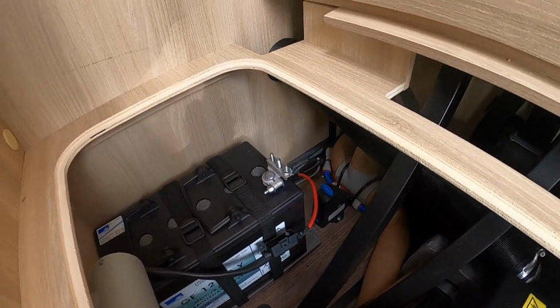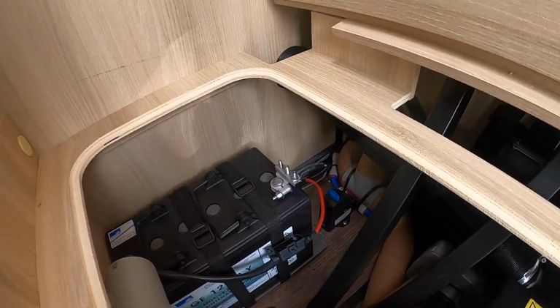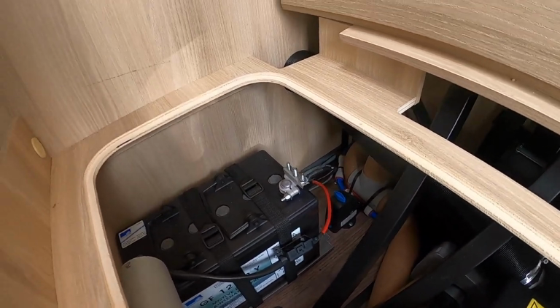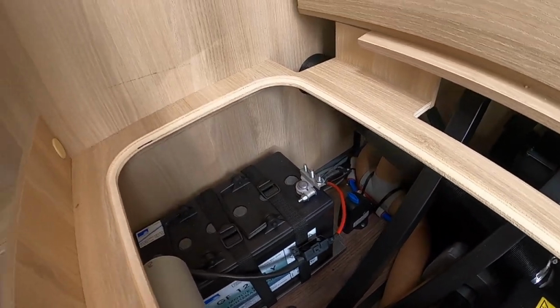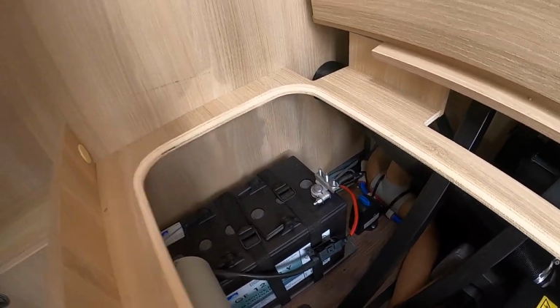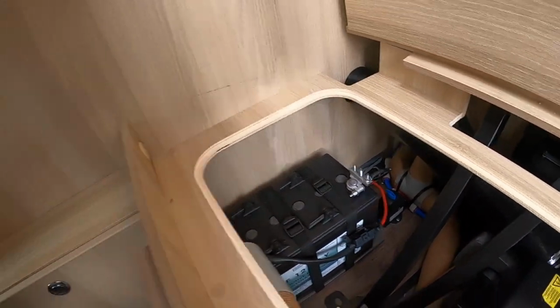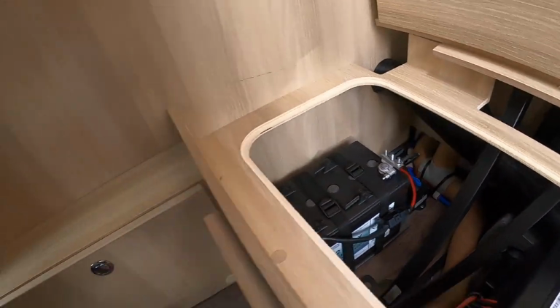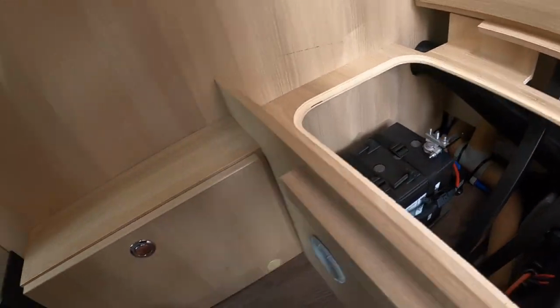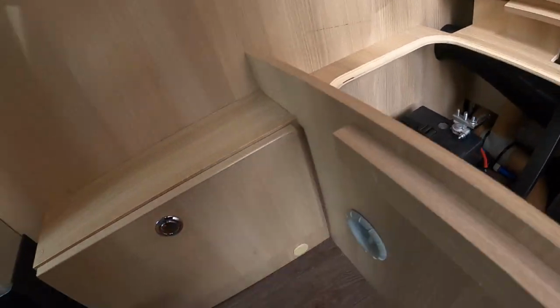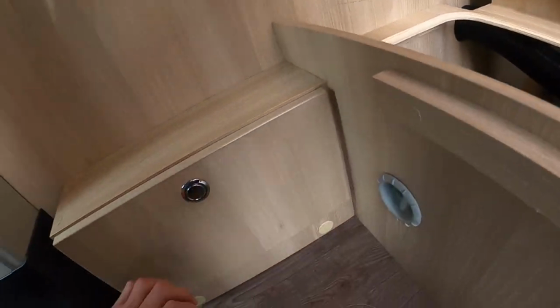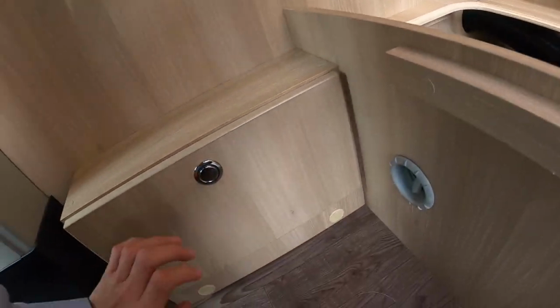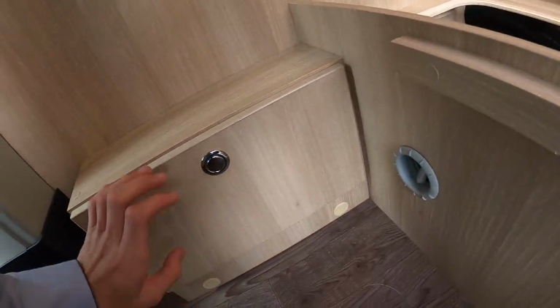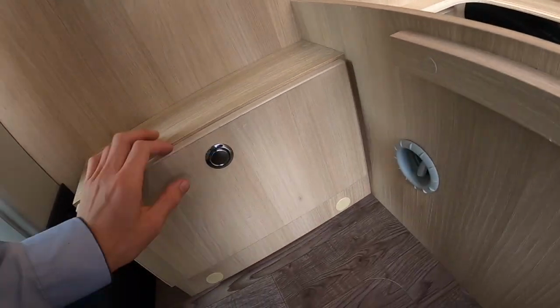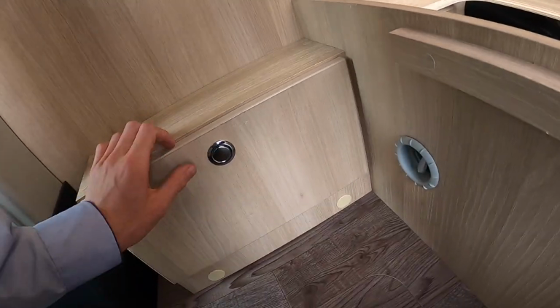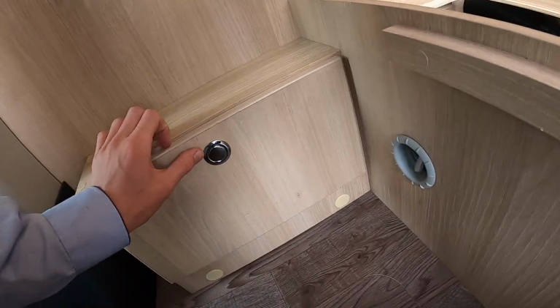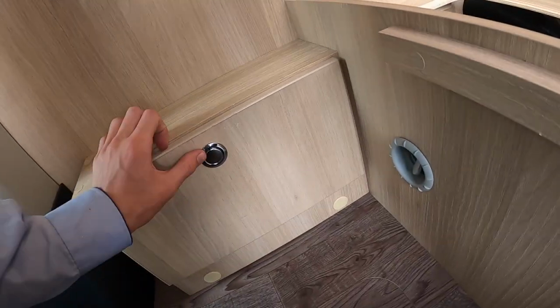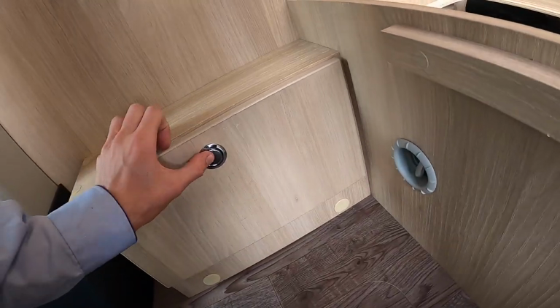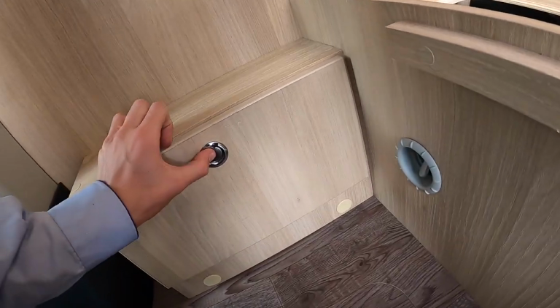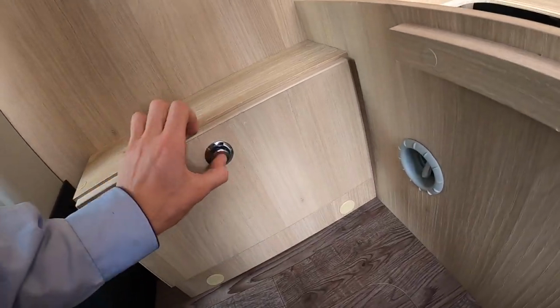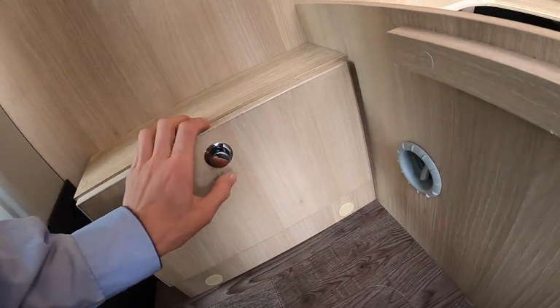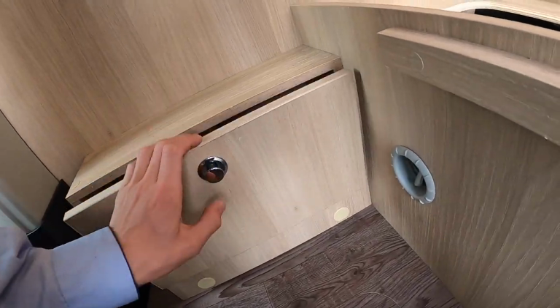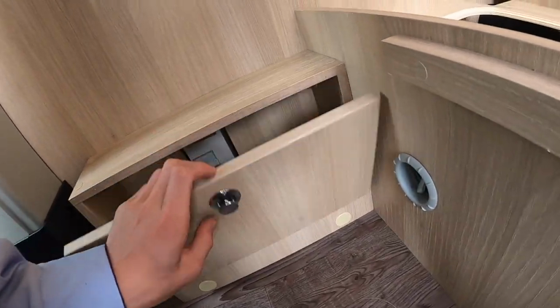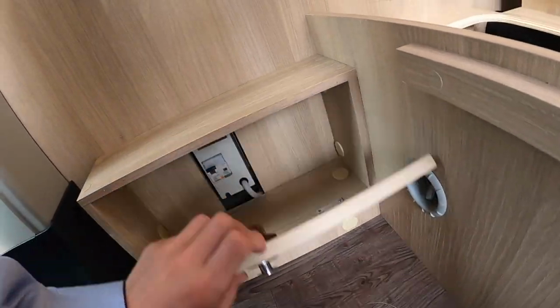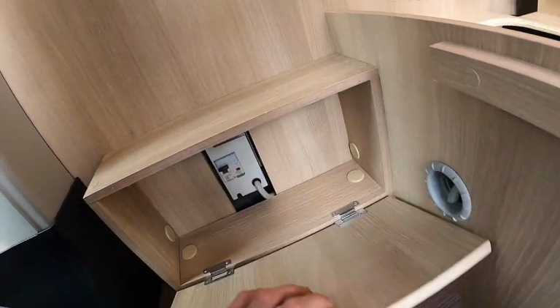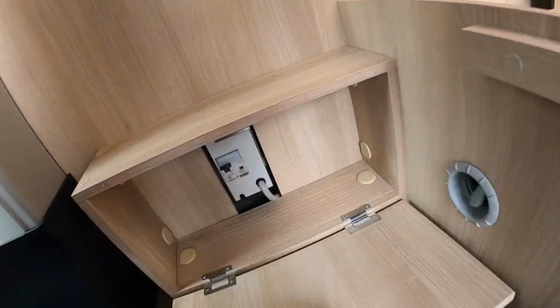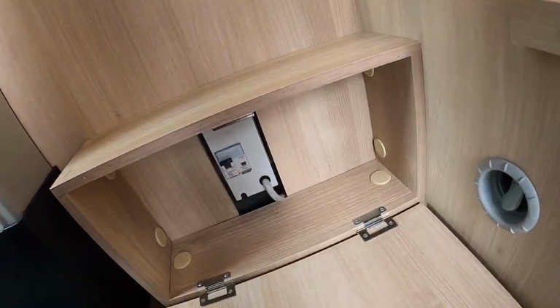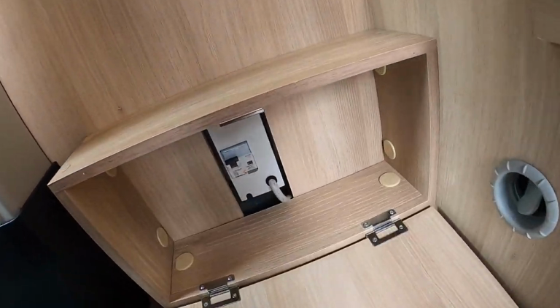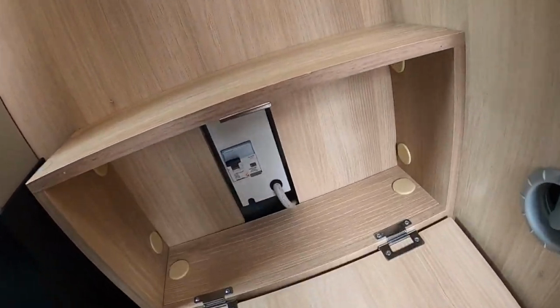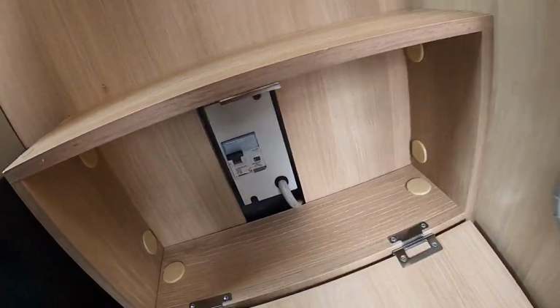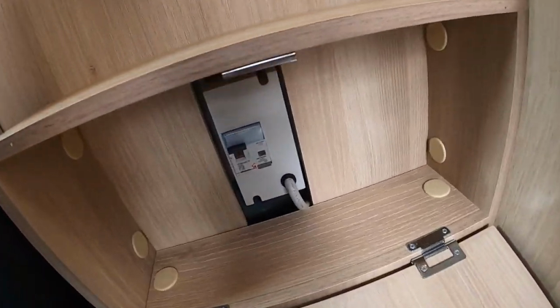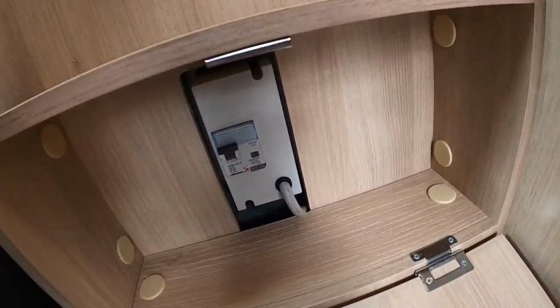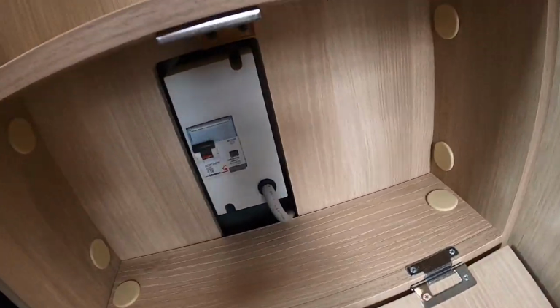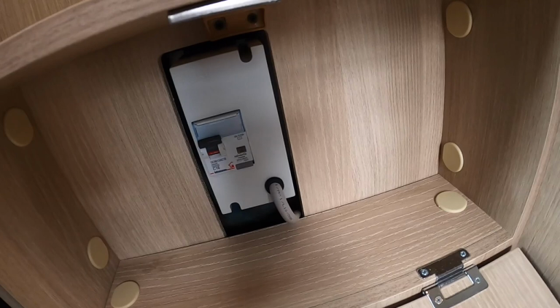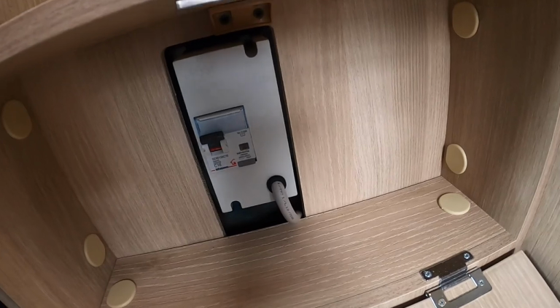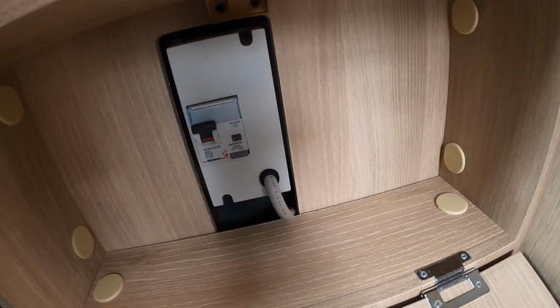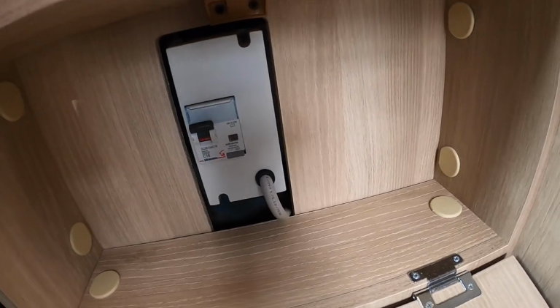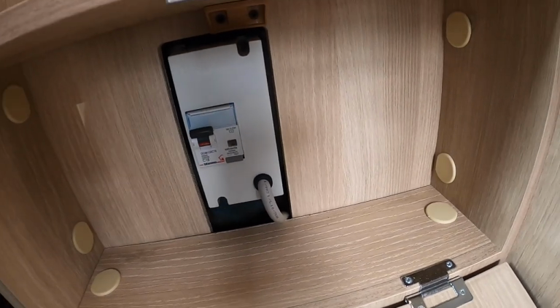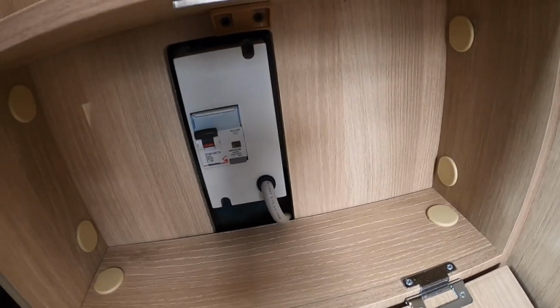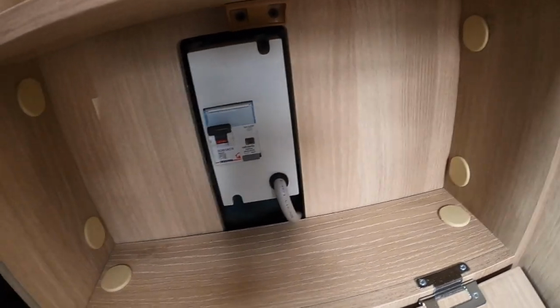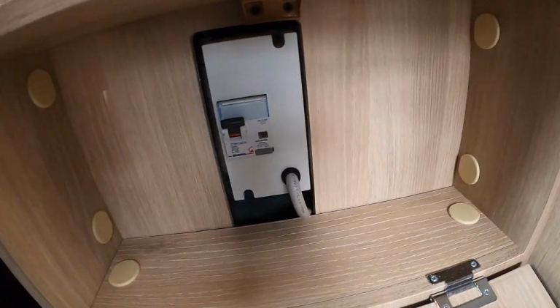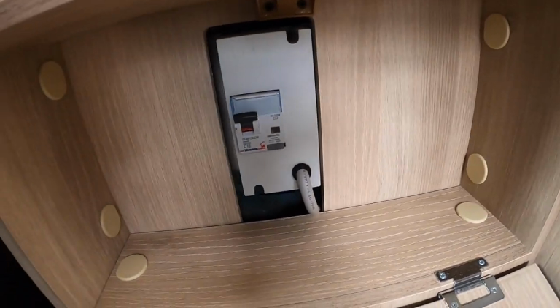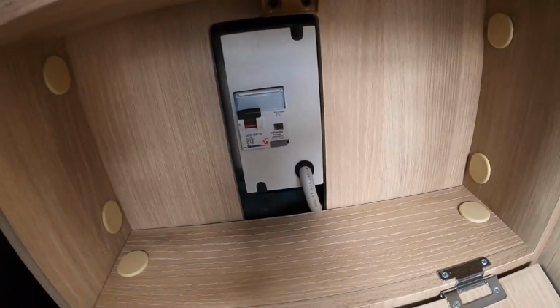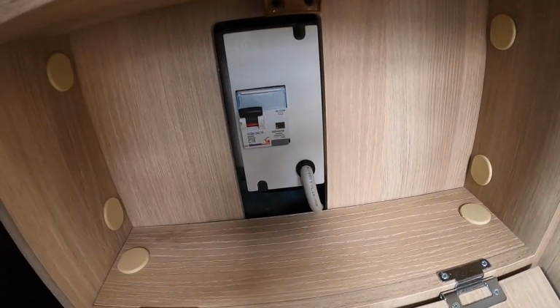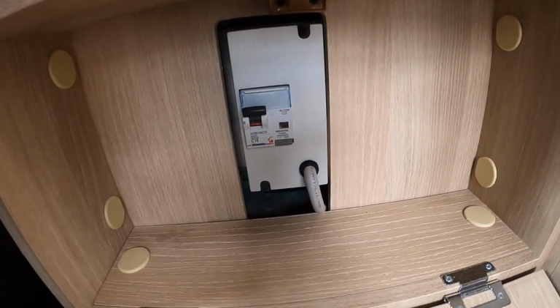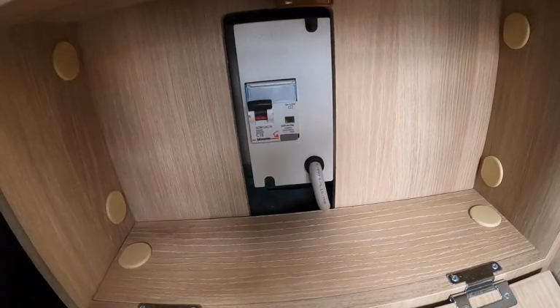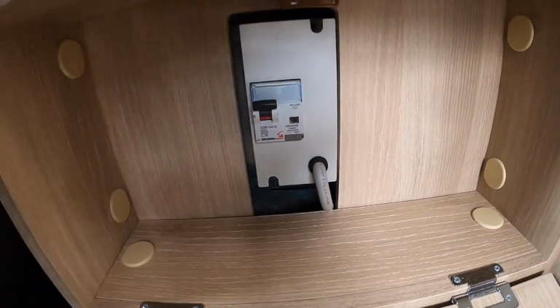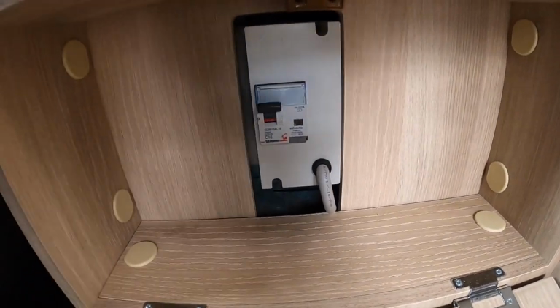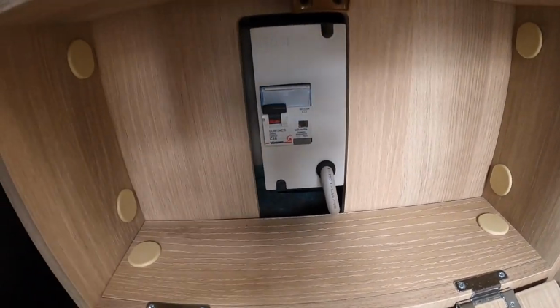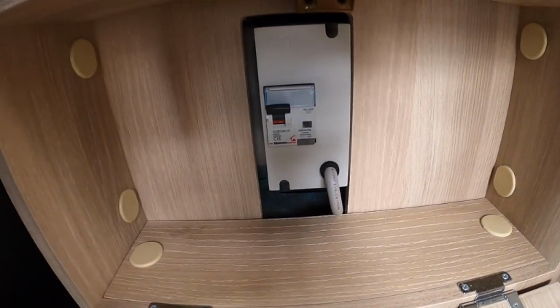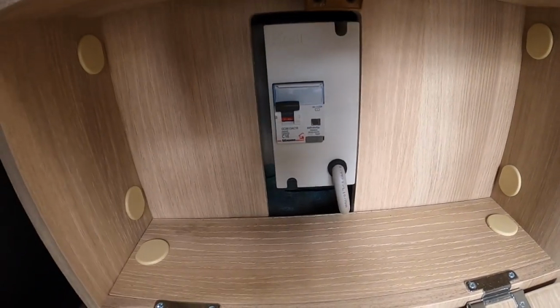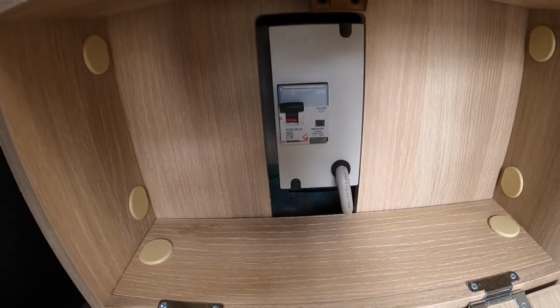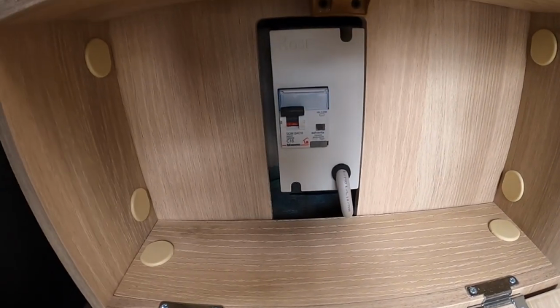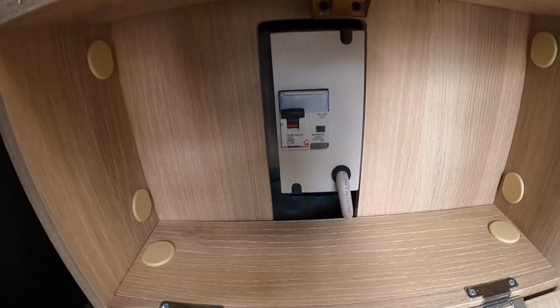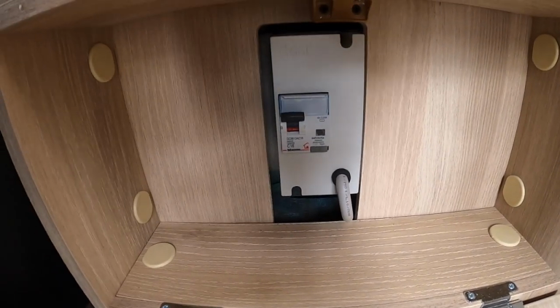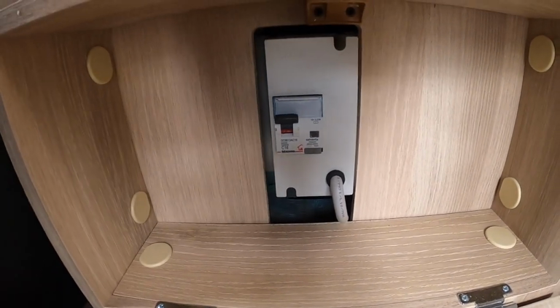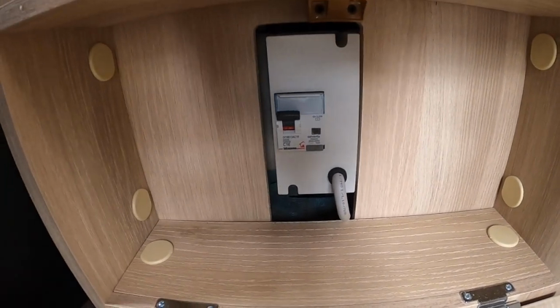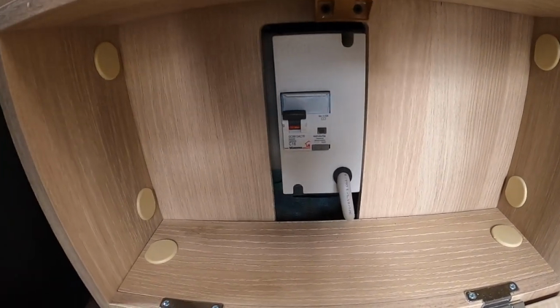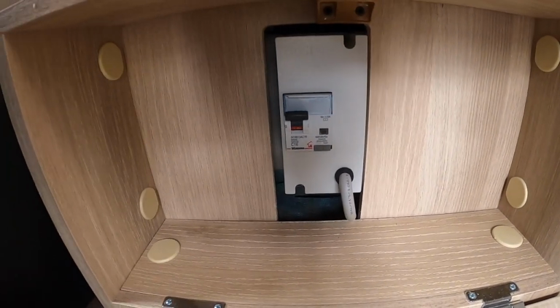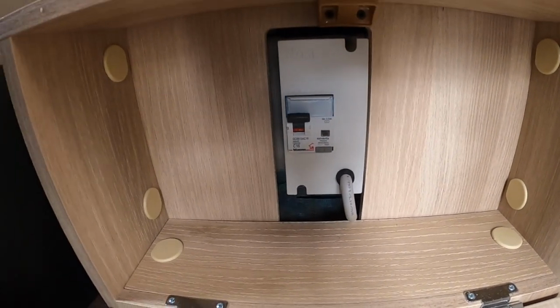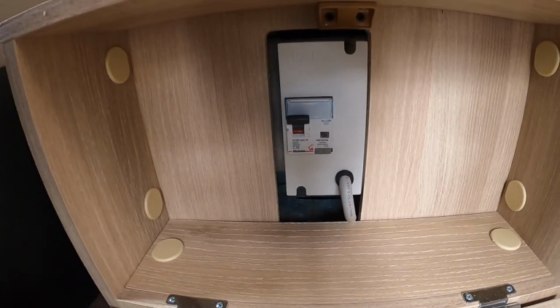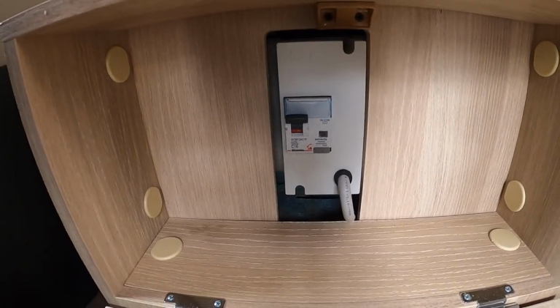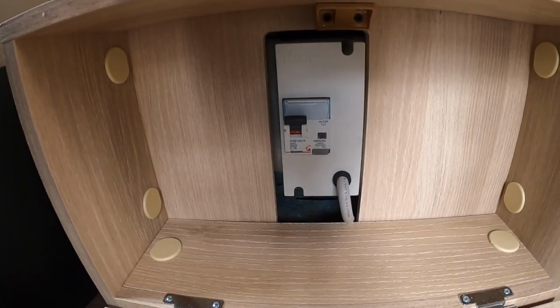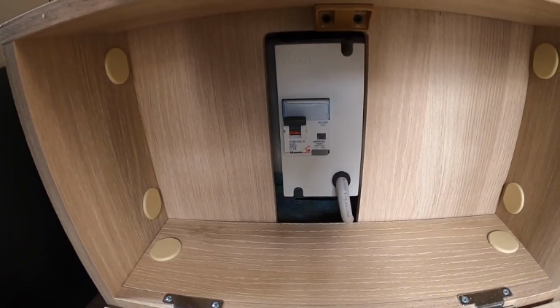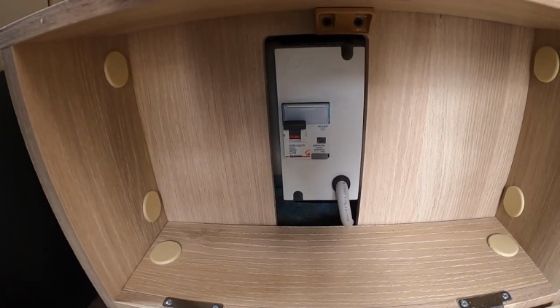Underneath here you also have your leisure battery location. Under this small flap you've got your main trip switch for 240 volt electric when hooked up.